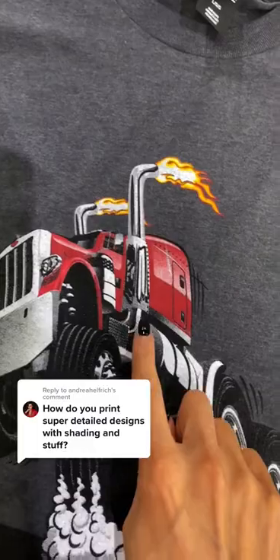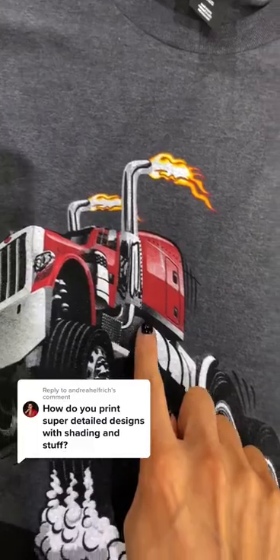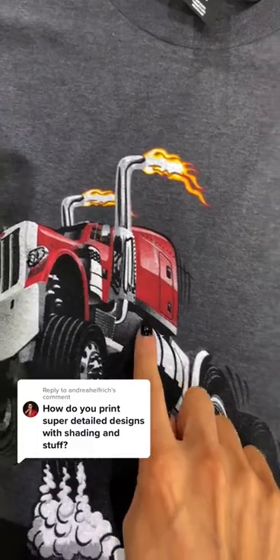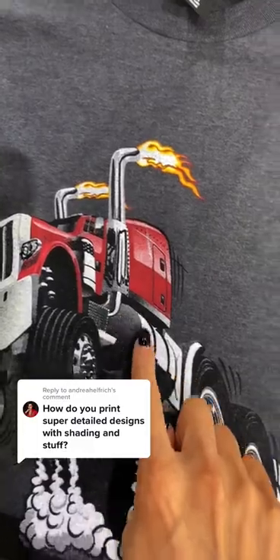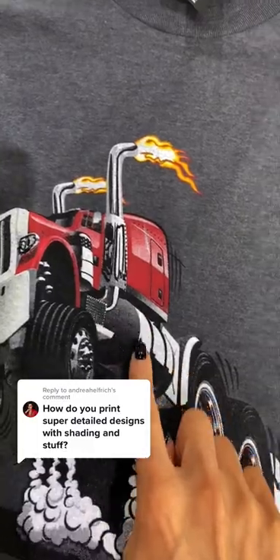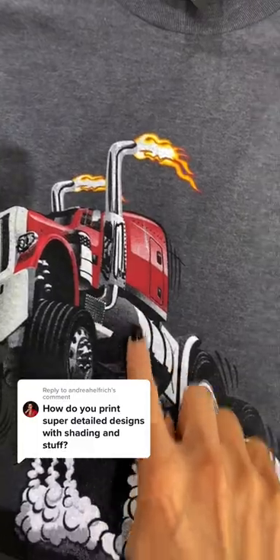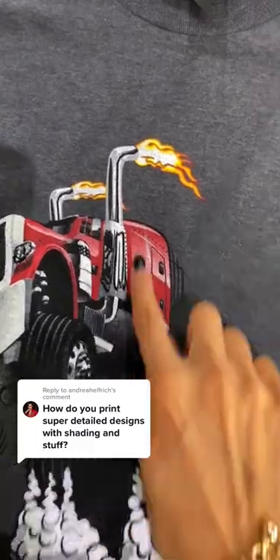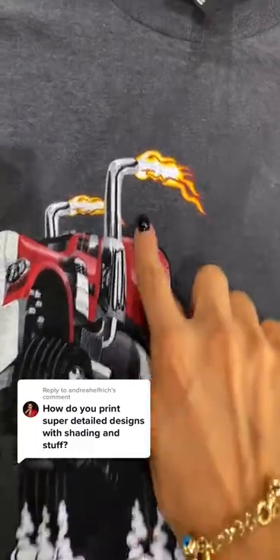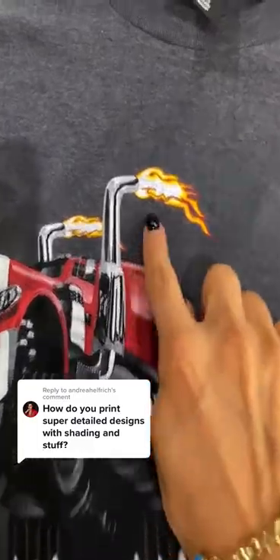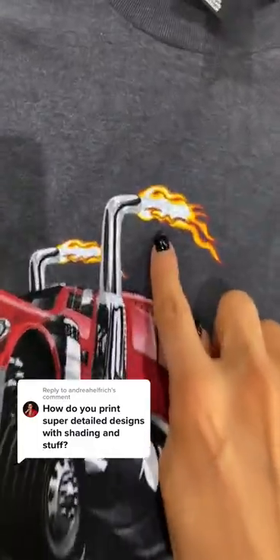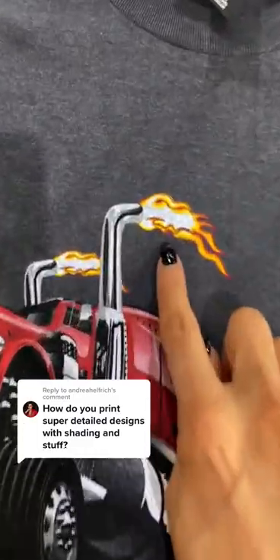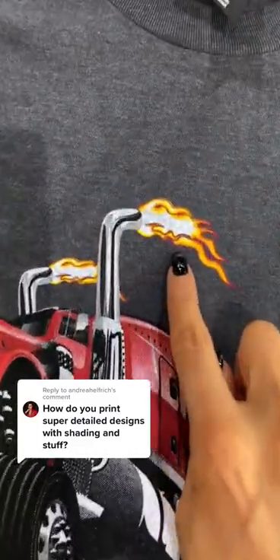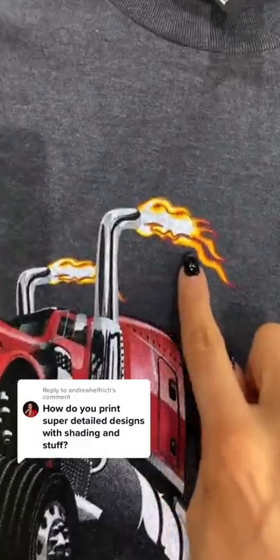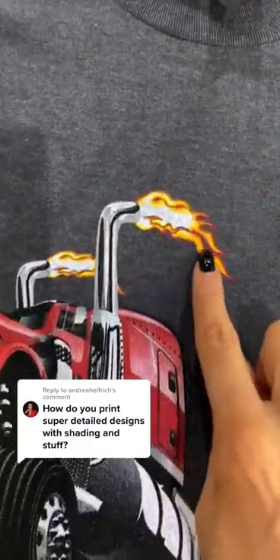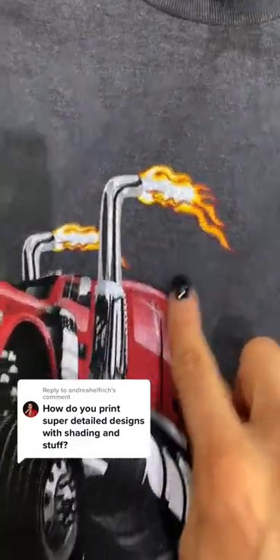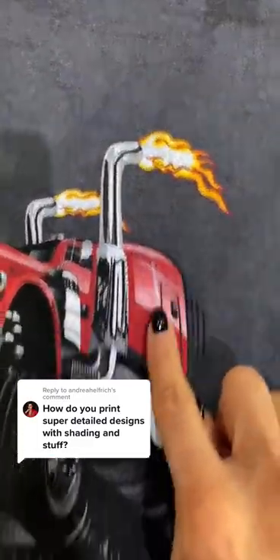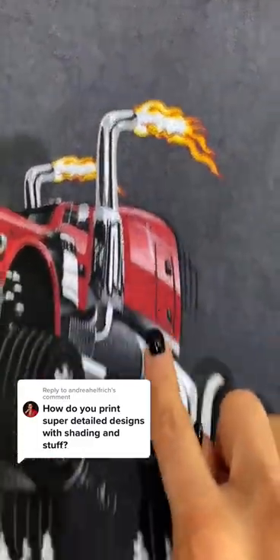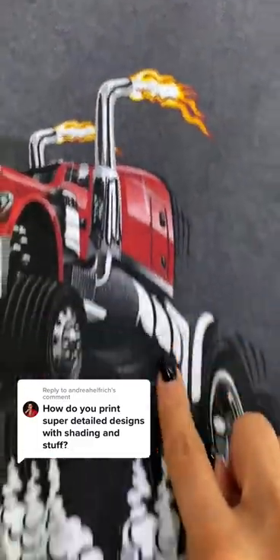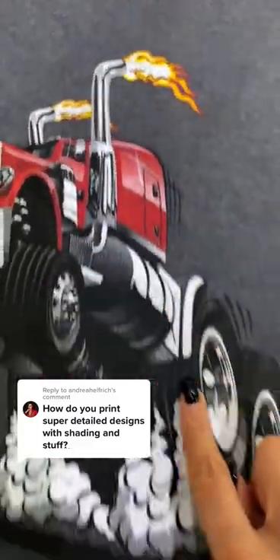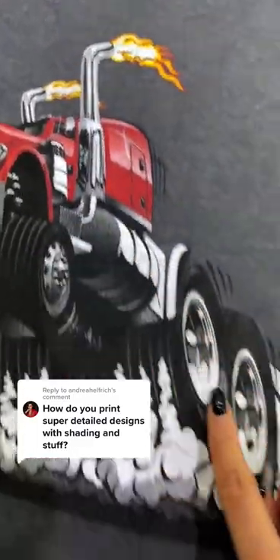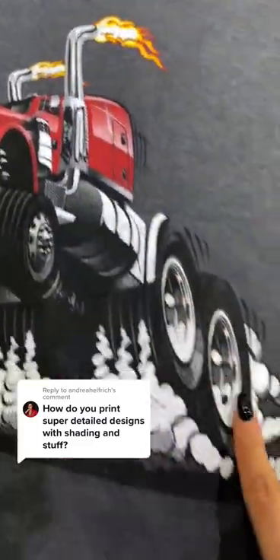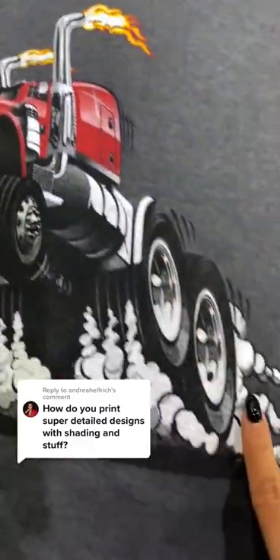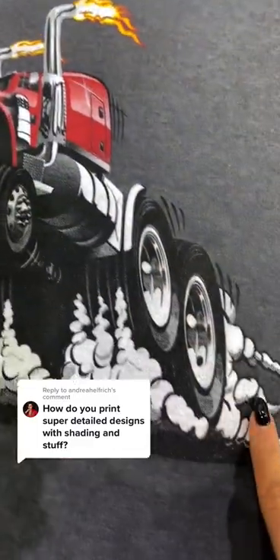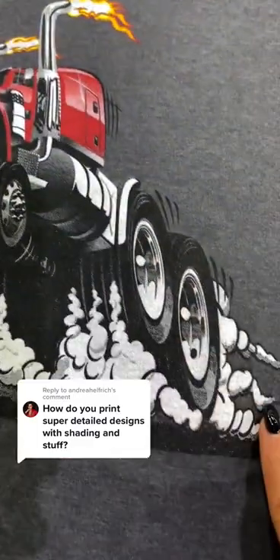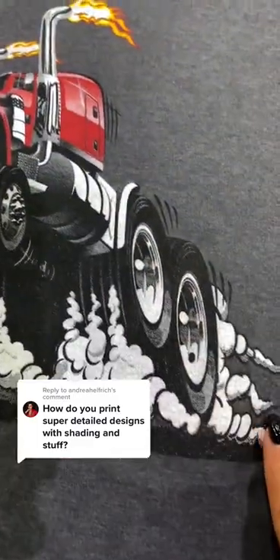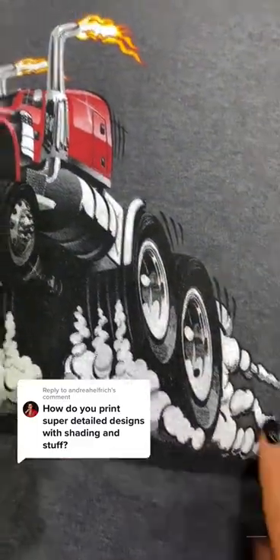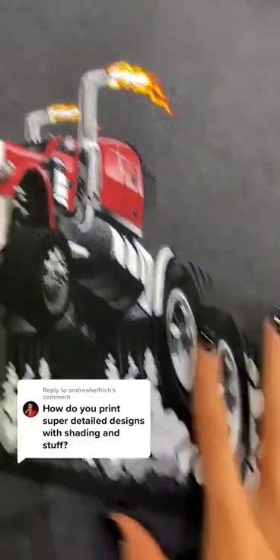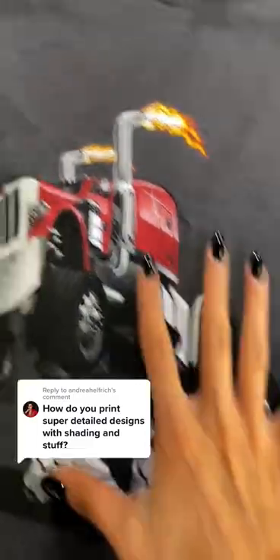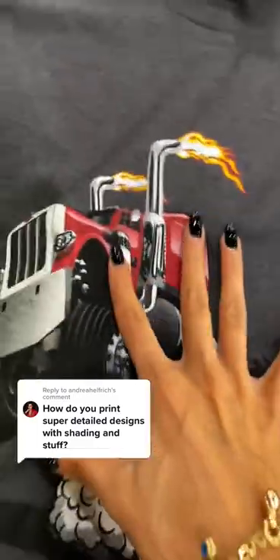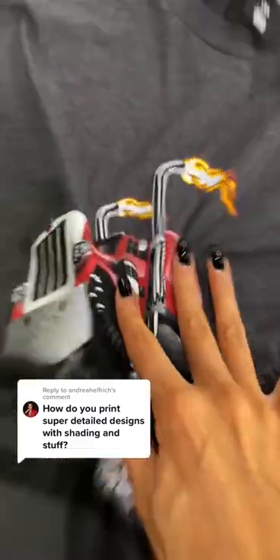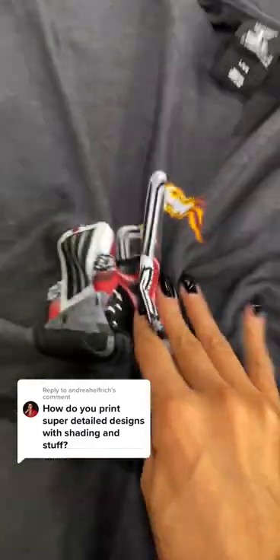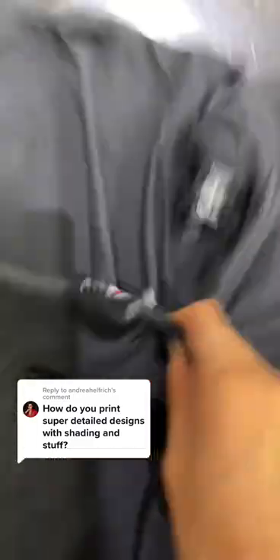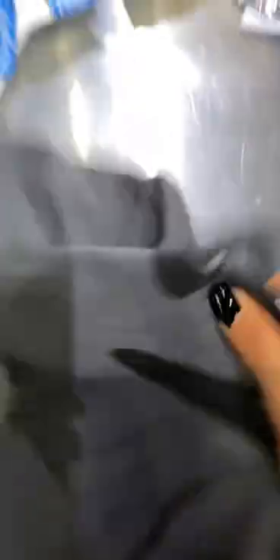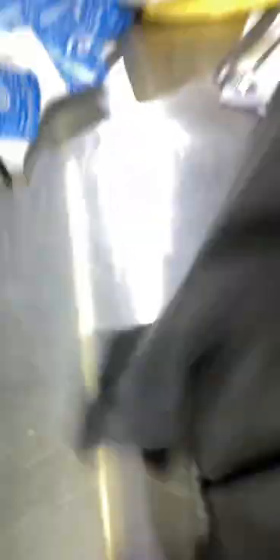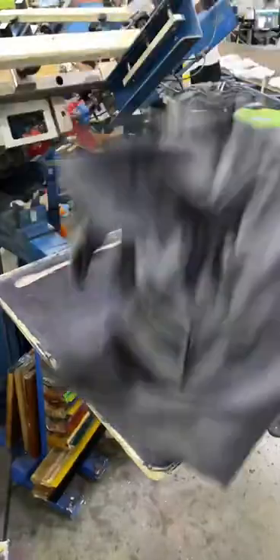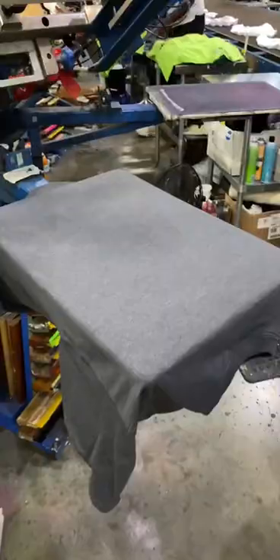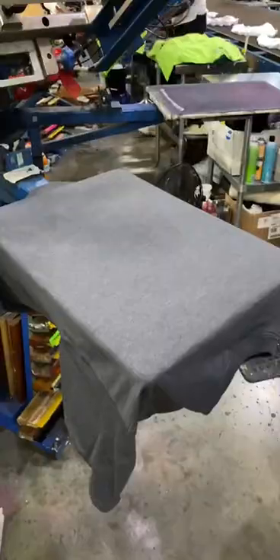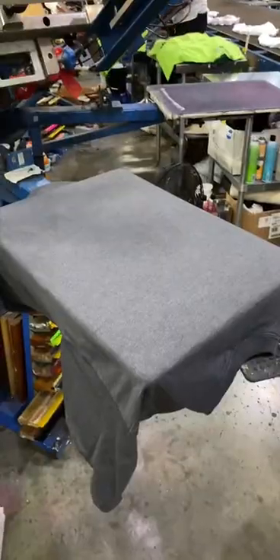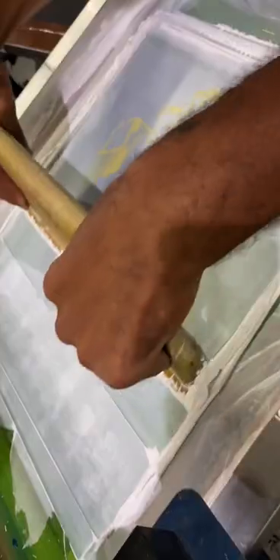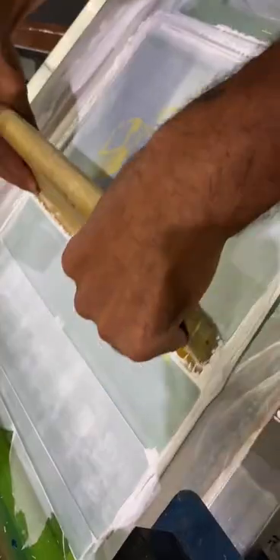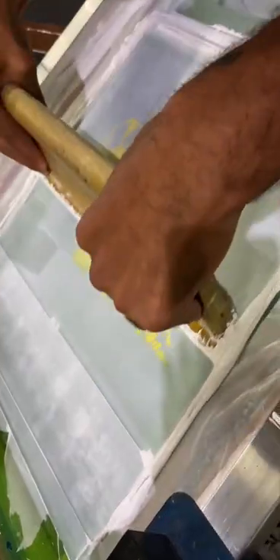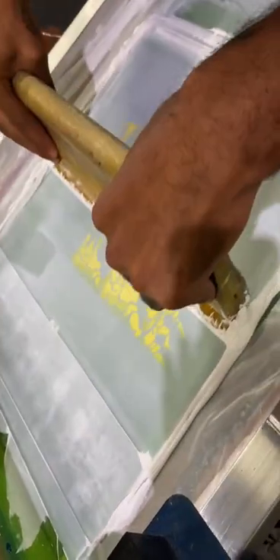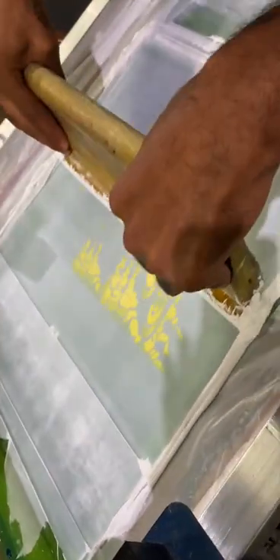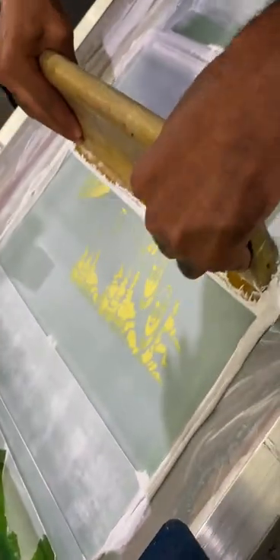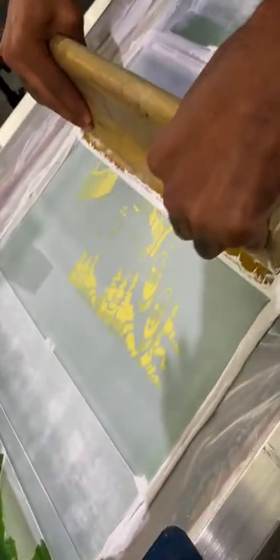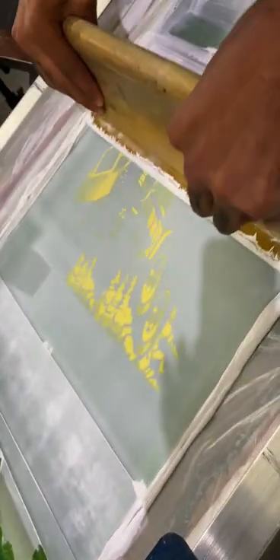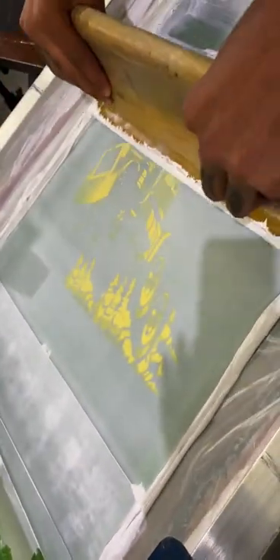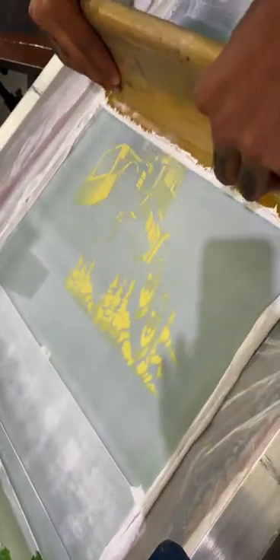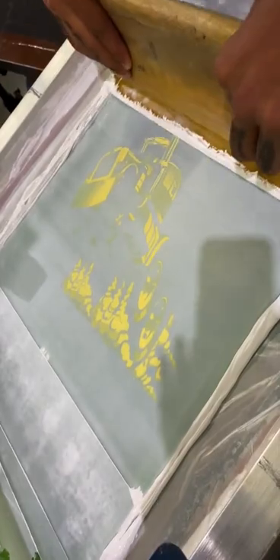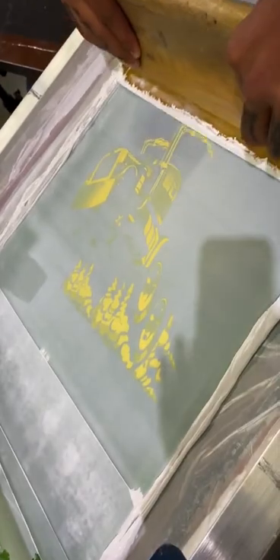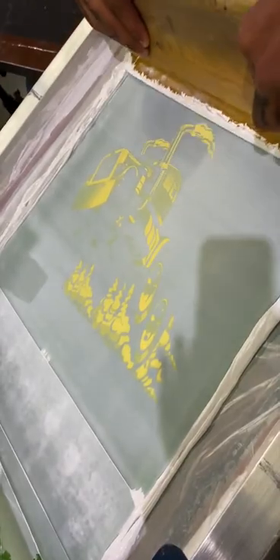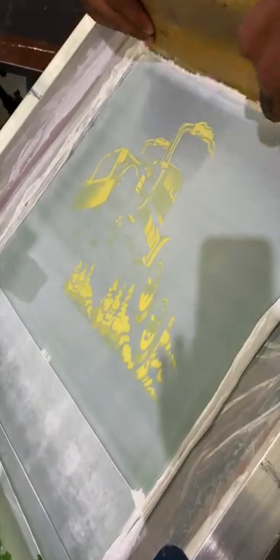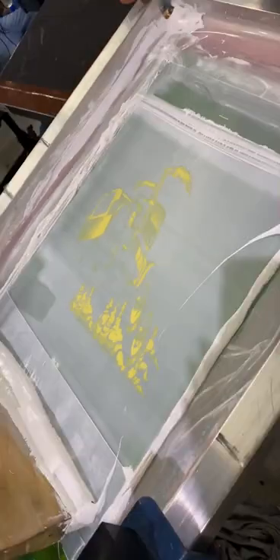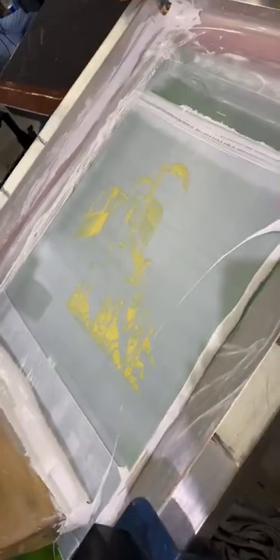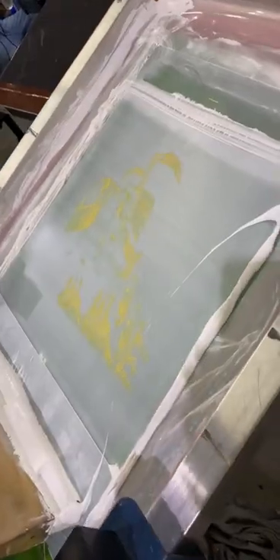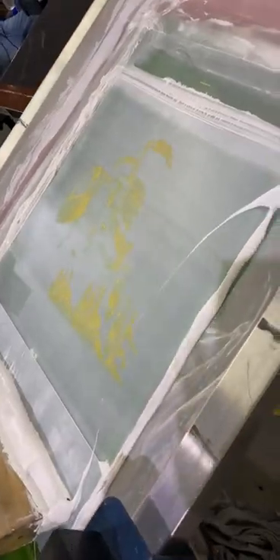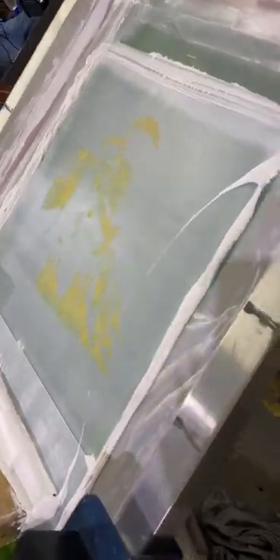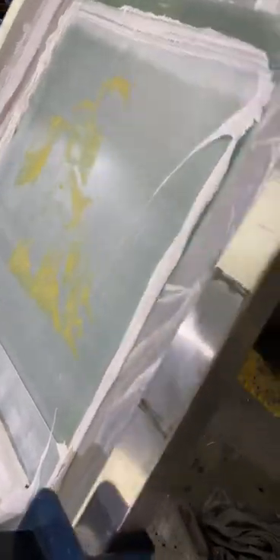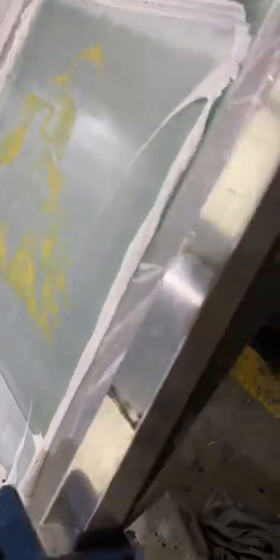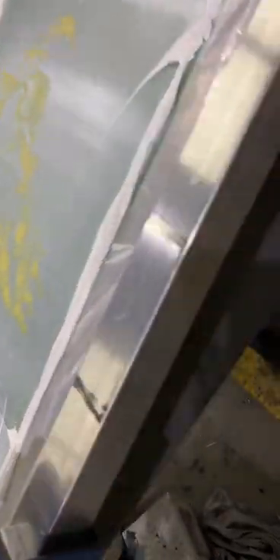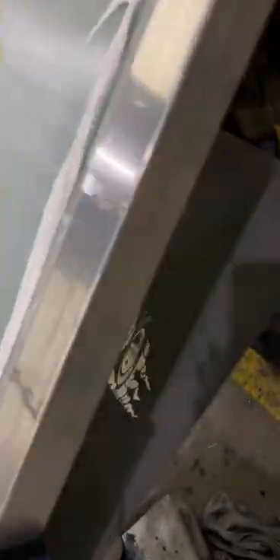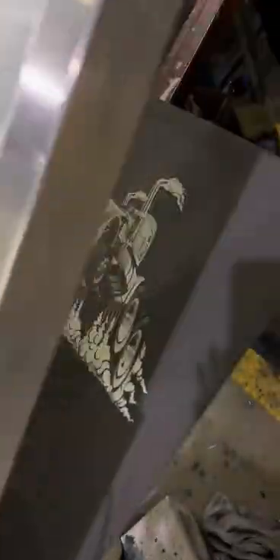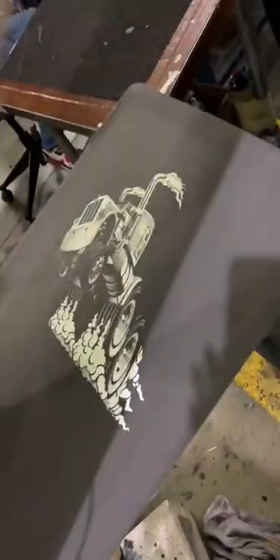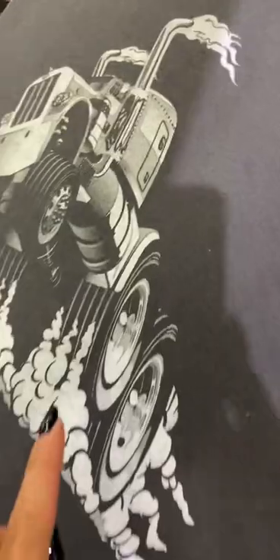We print super detailed designs with shading and stuff. All right, we always get this question, so we're going to never do that transition again, number one. So here's how we get the details.